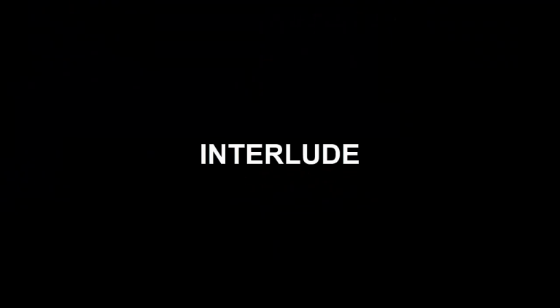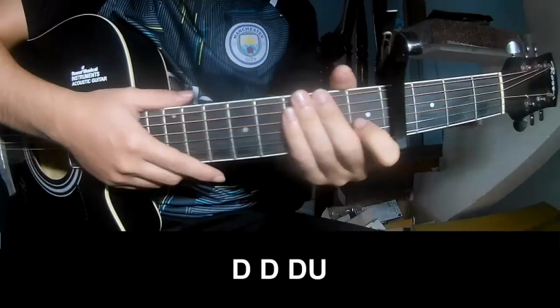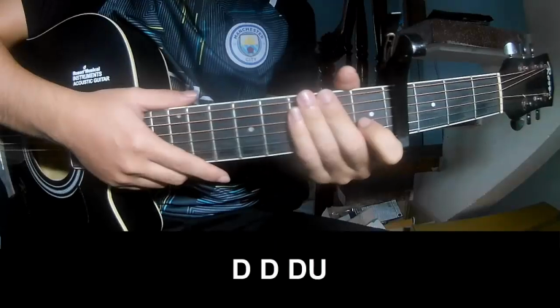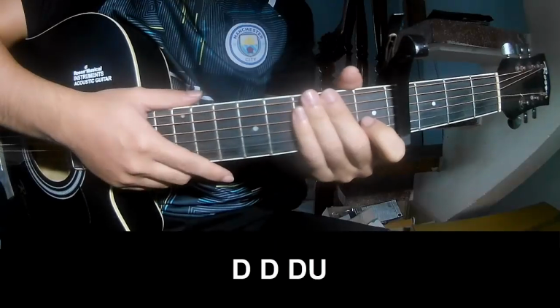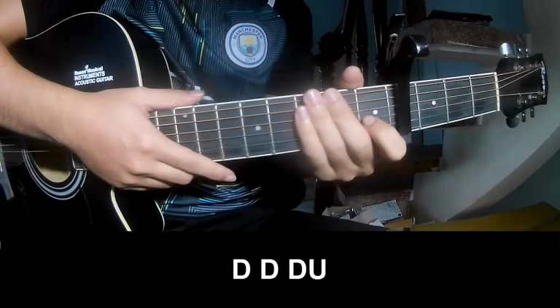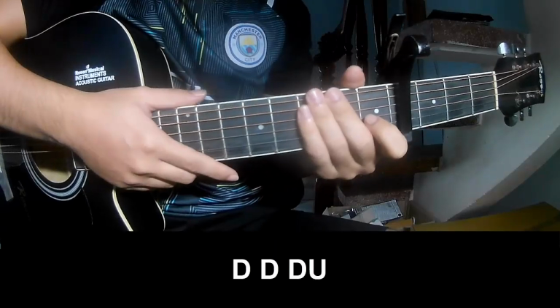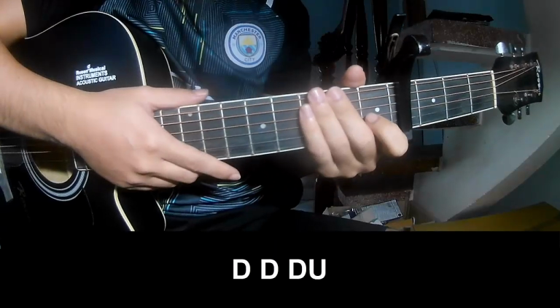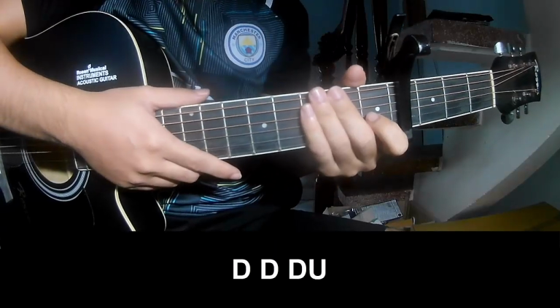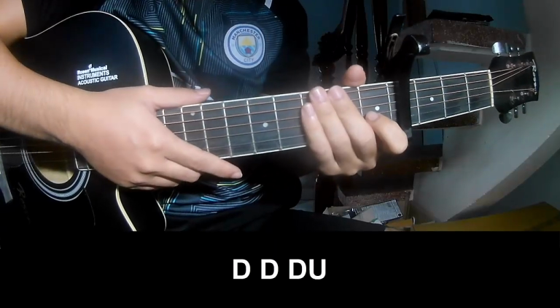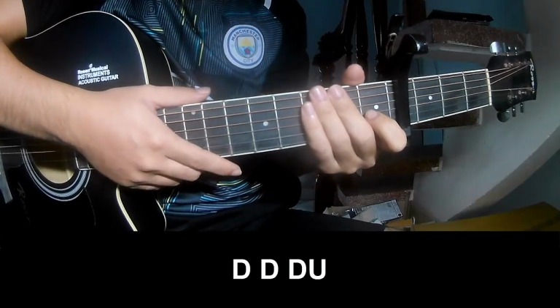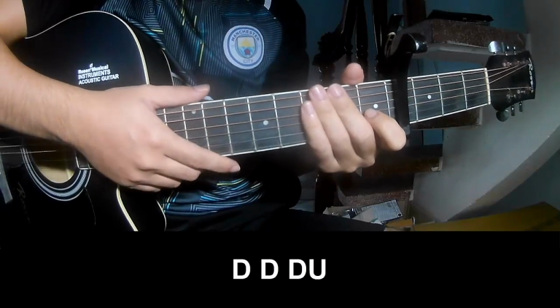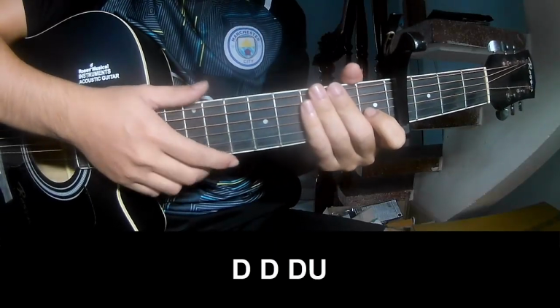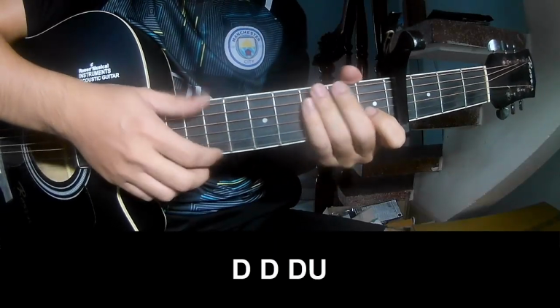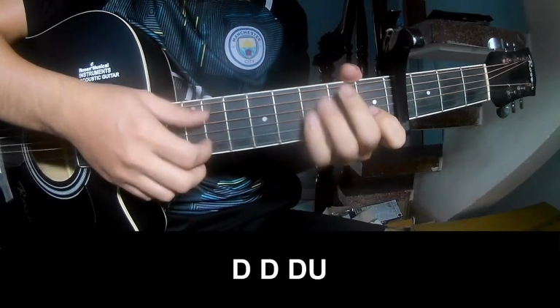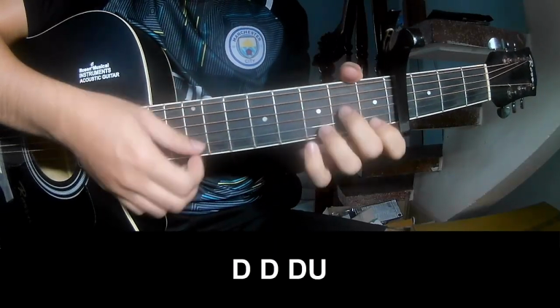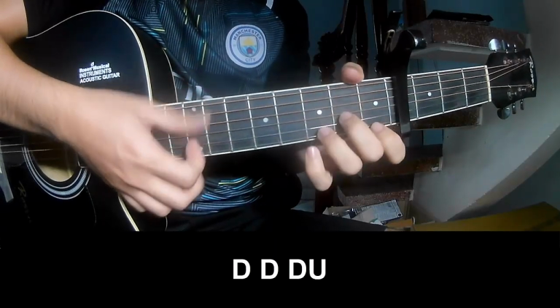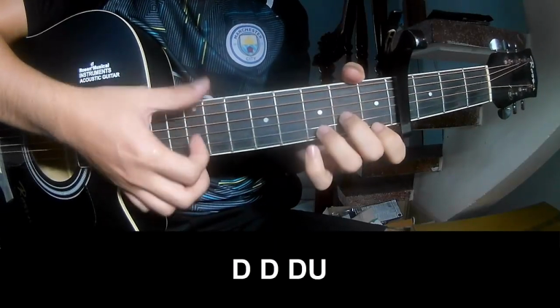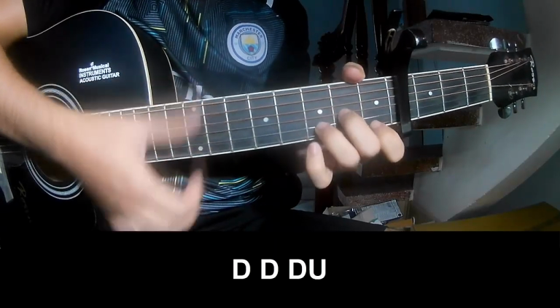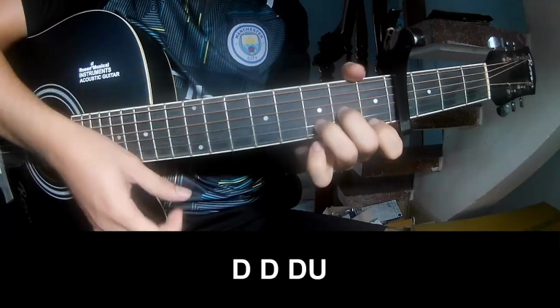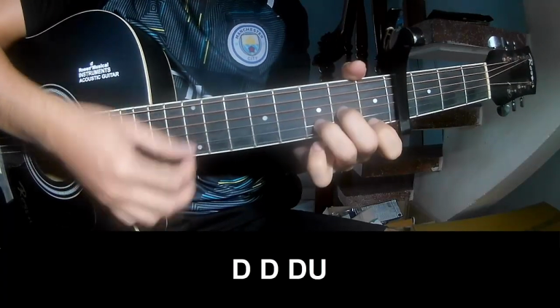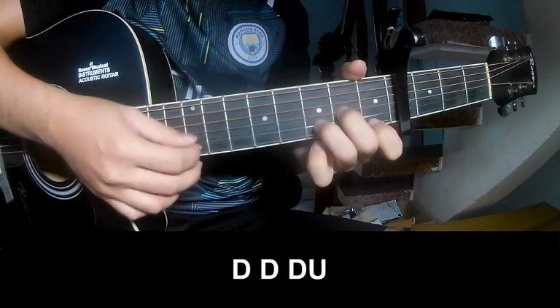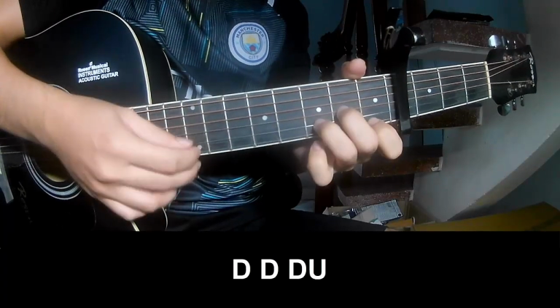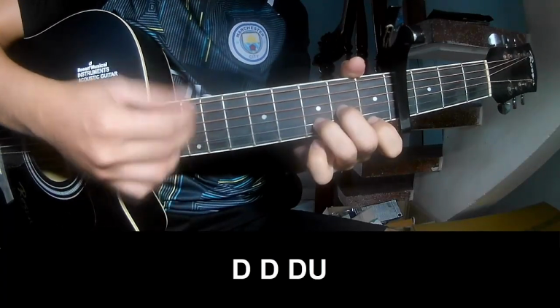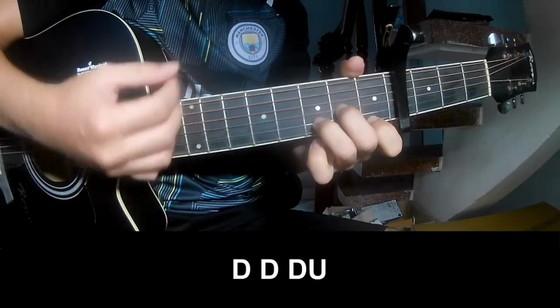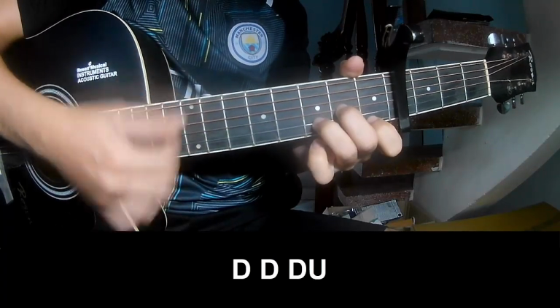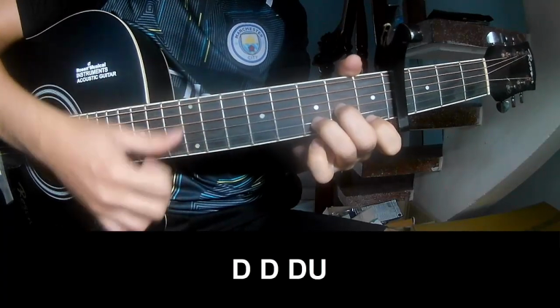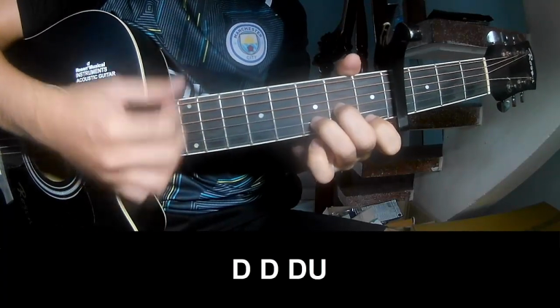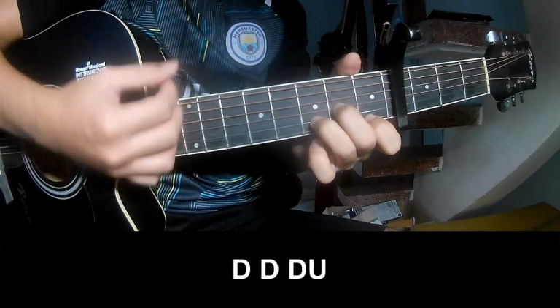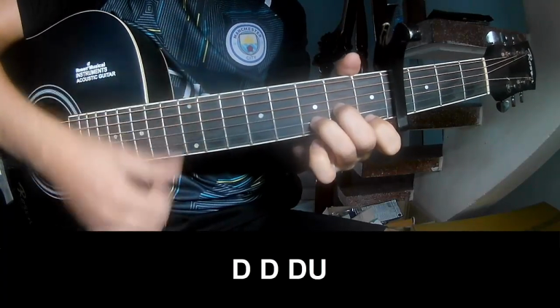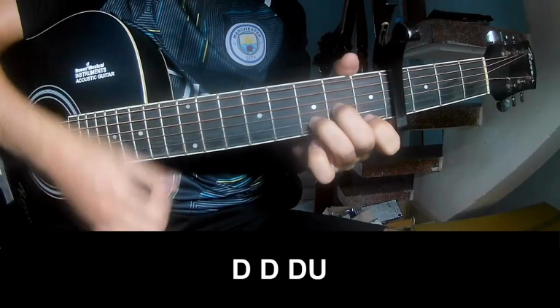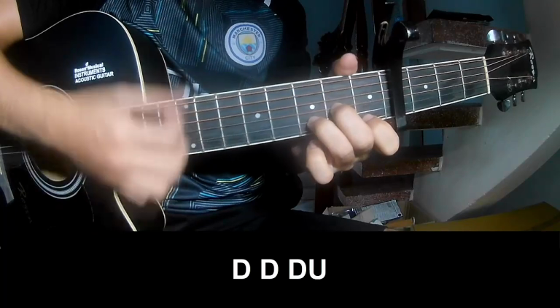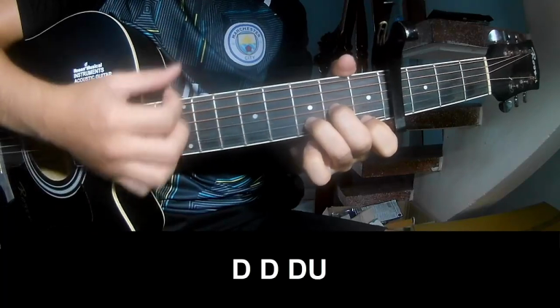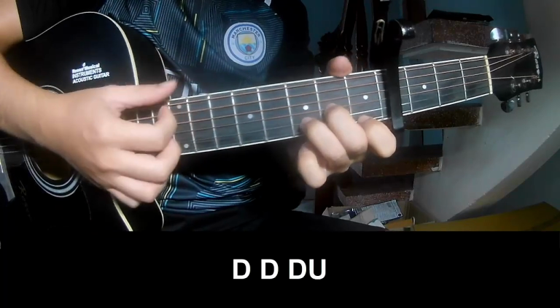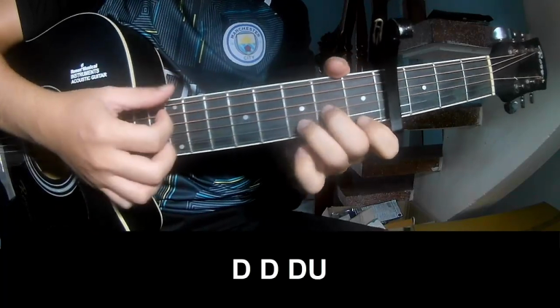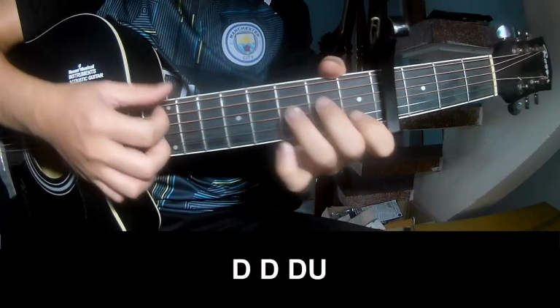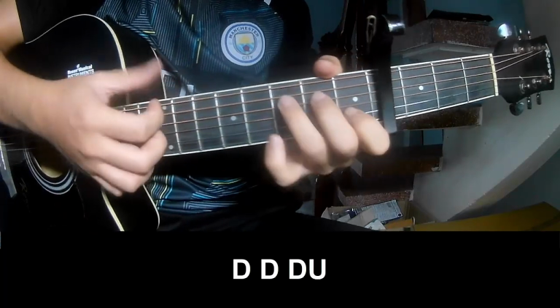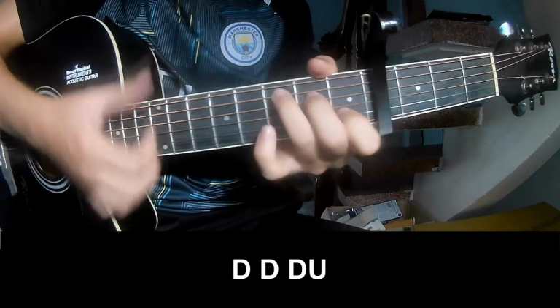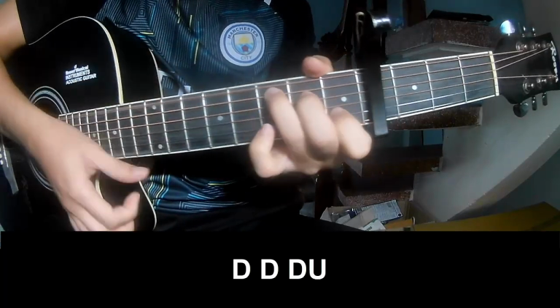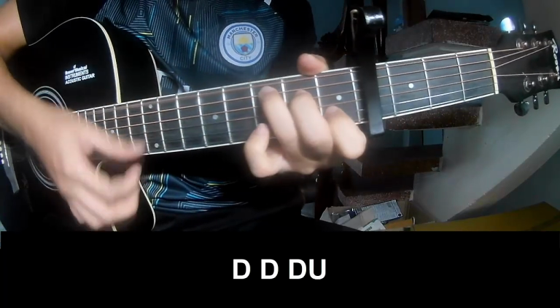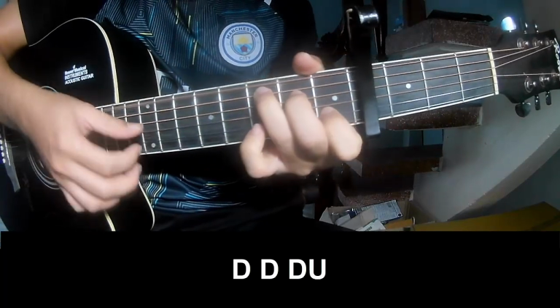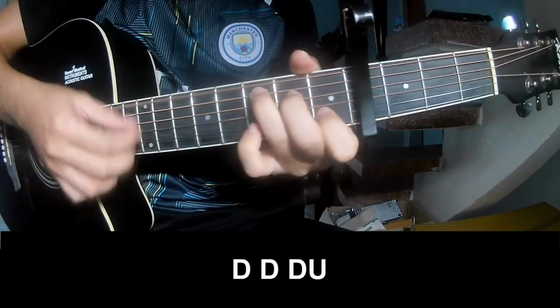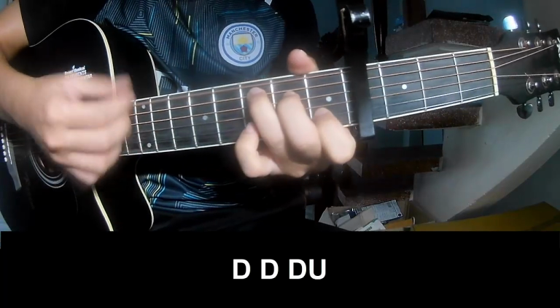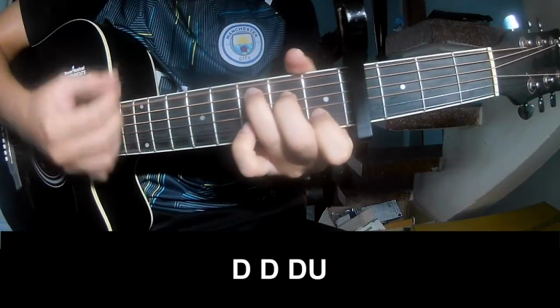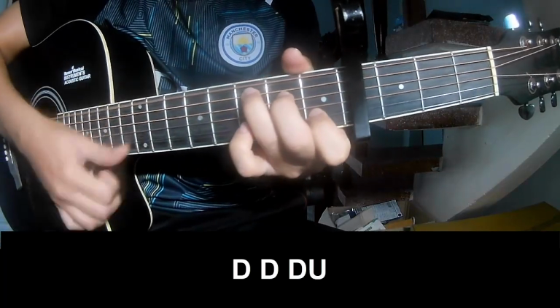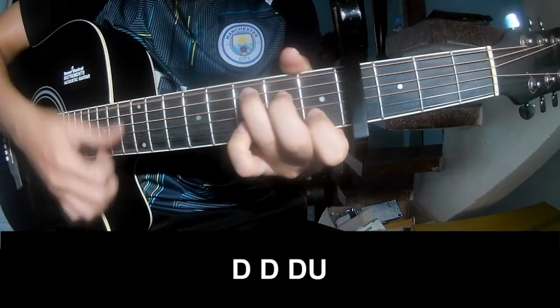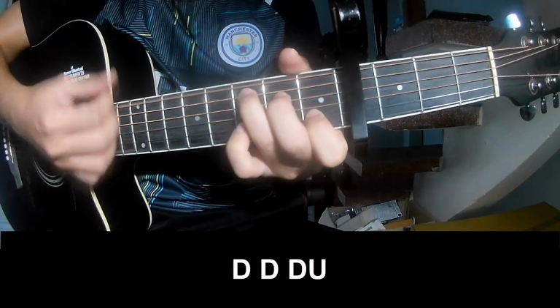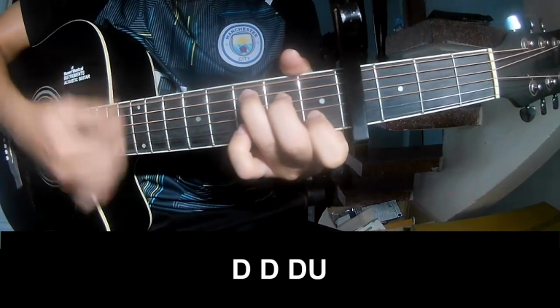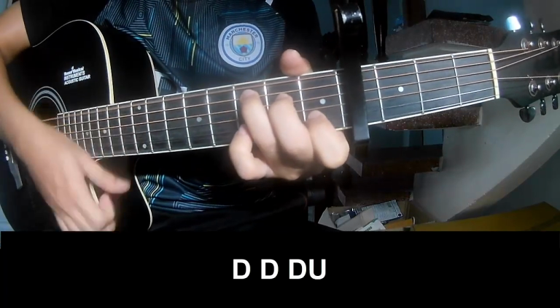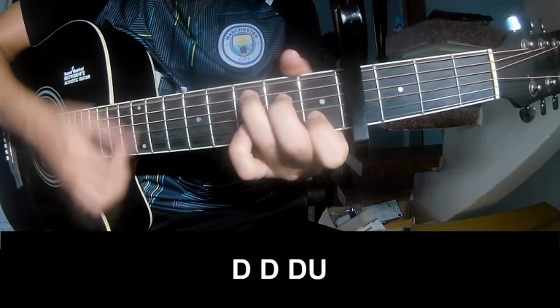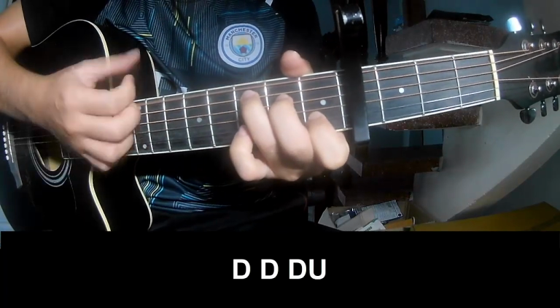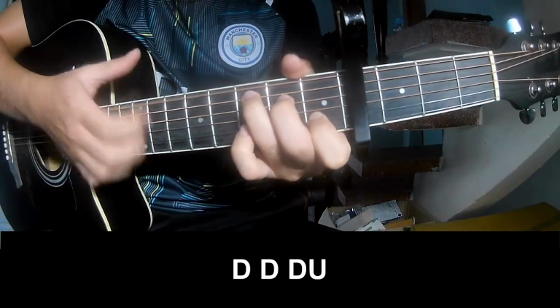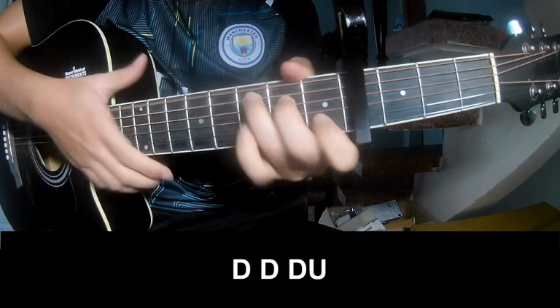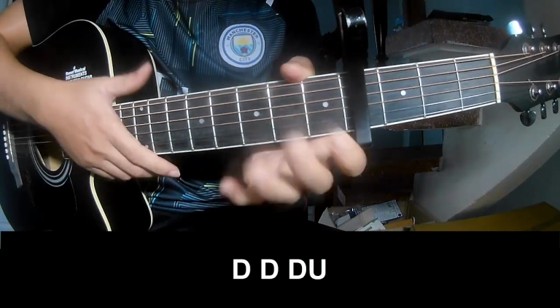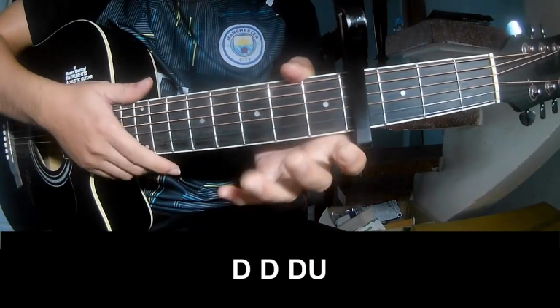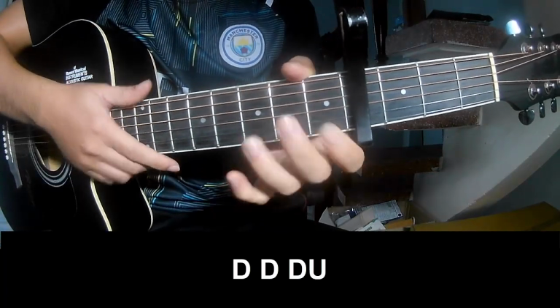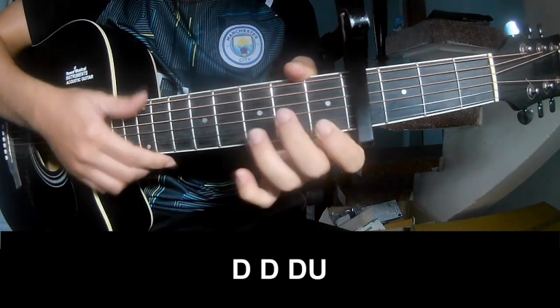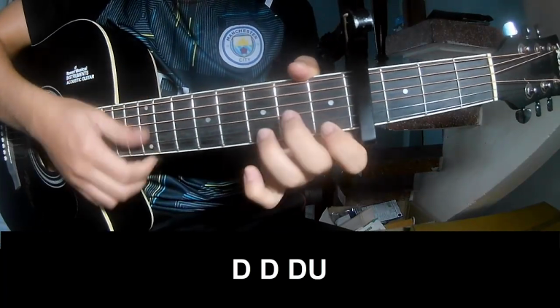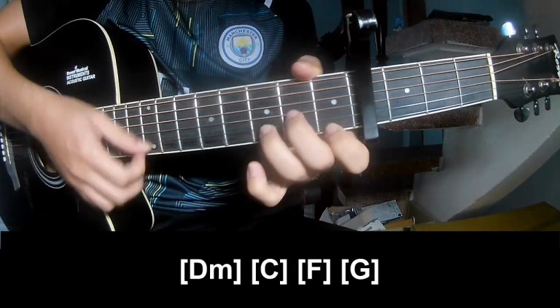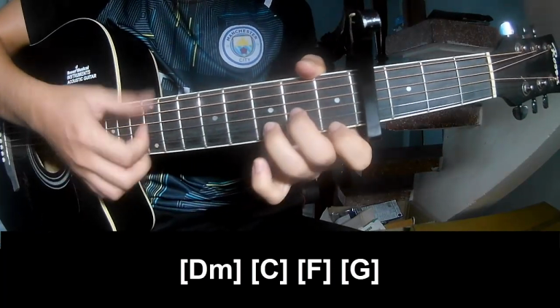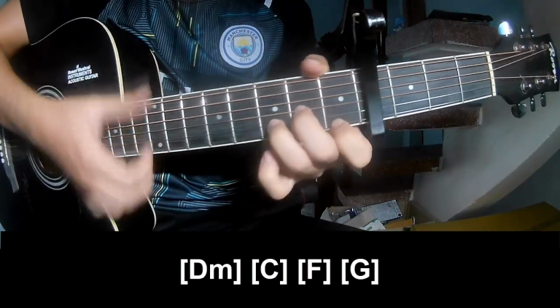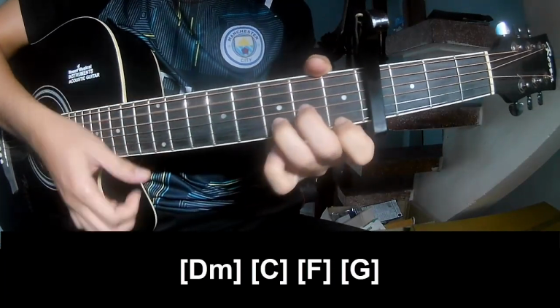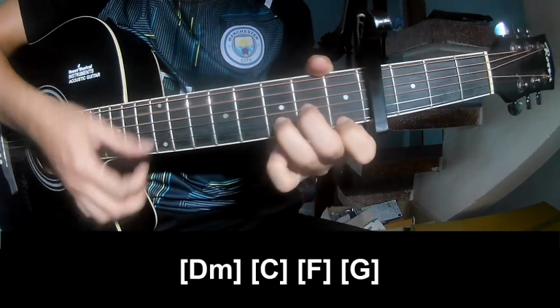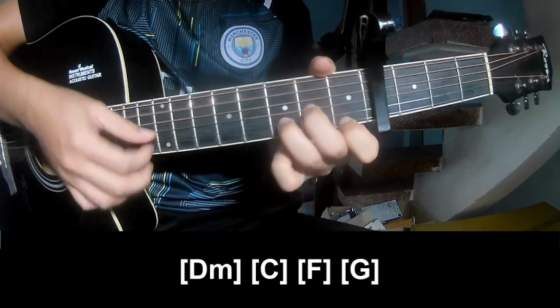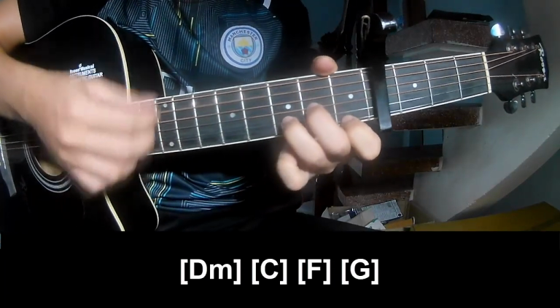Back to the chorus, you play: down, down, down, up, down, down, down, up. And you play along Dm.